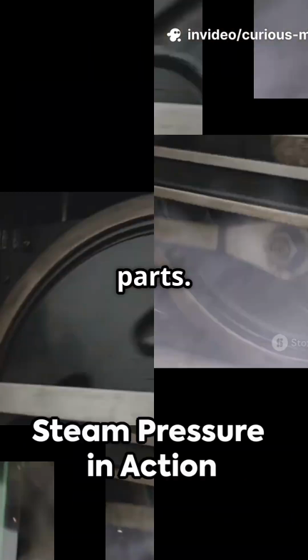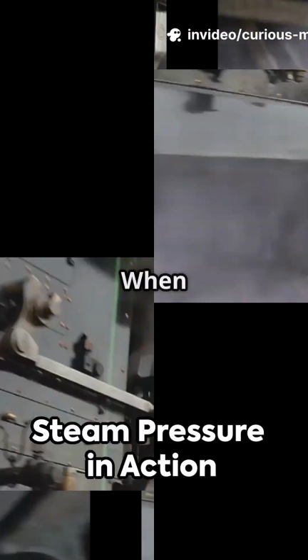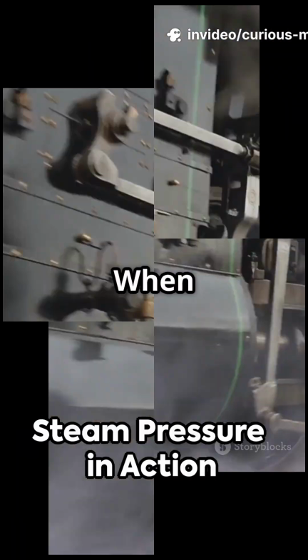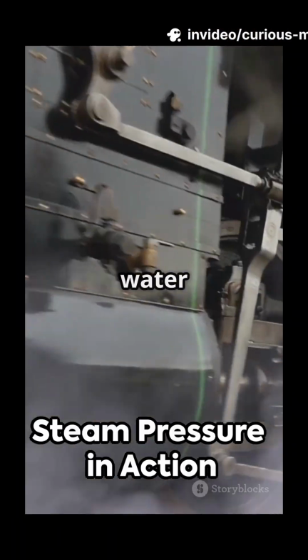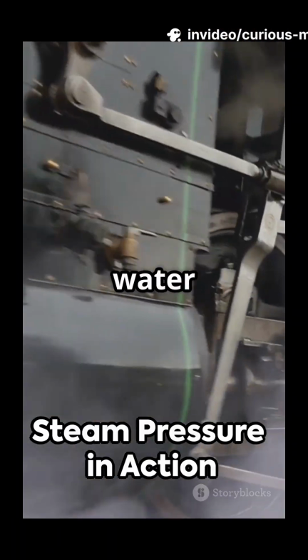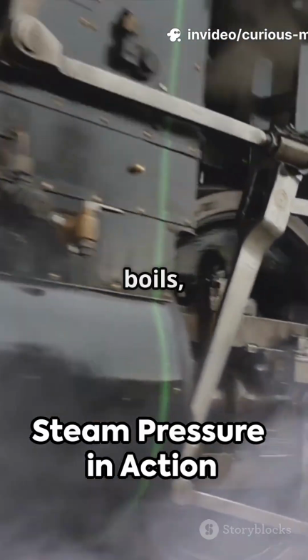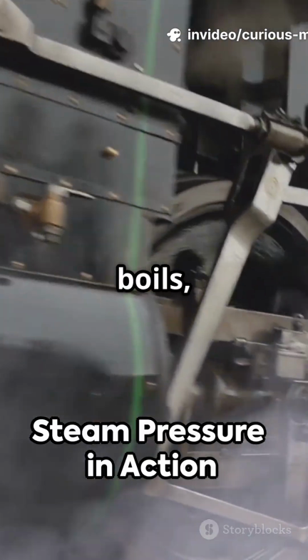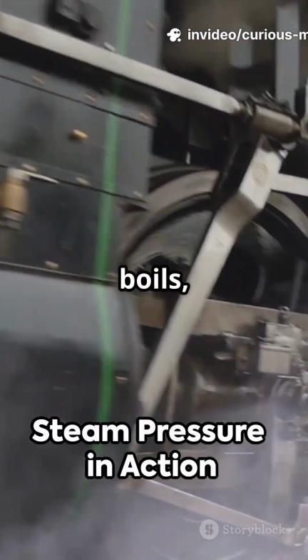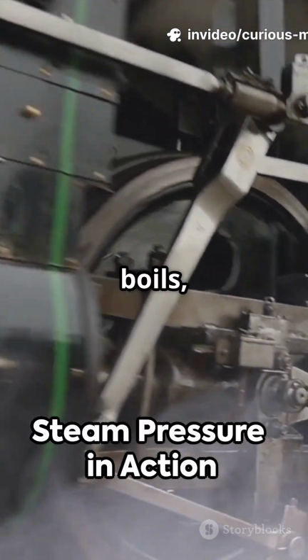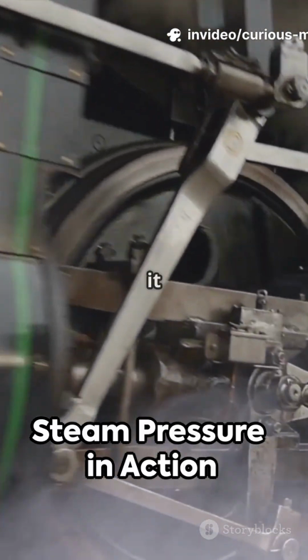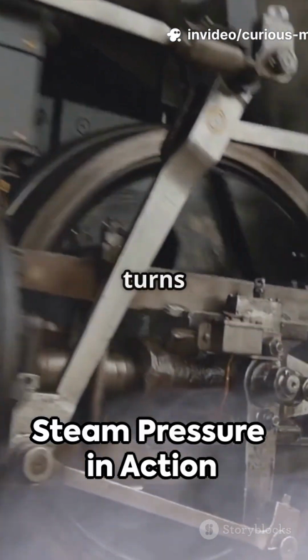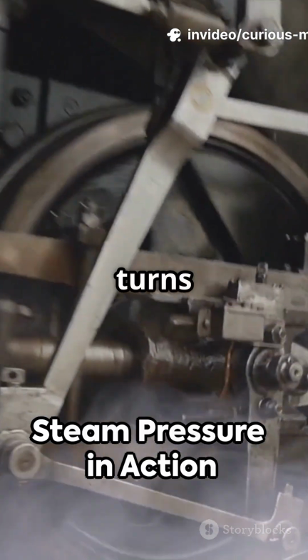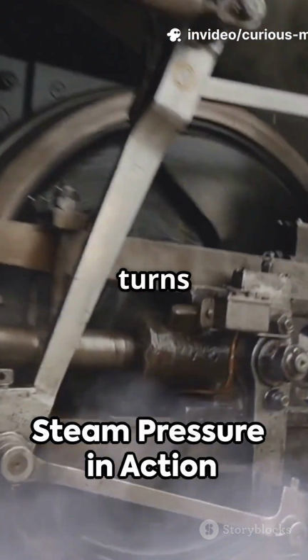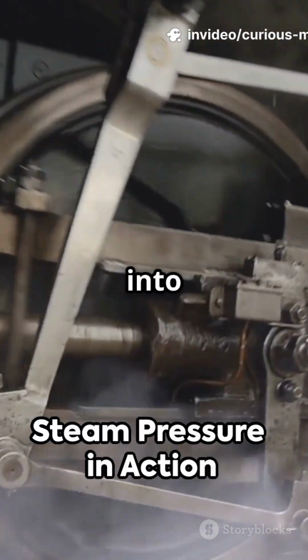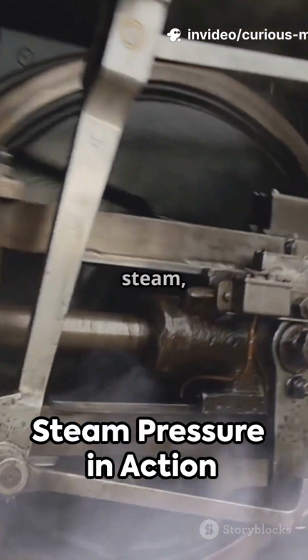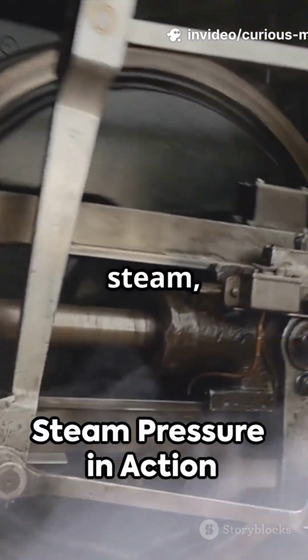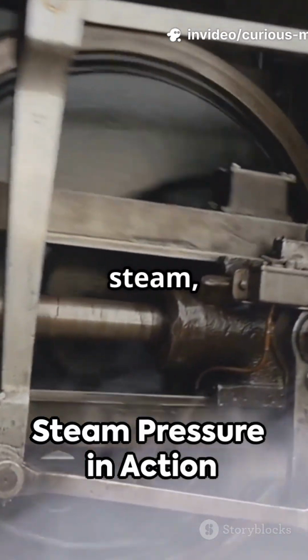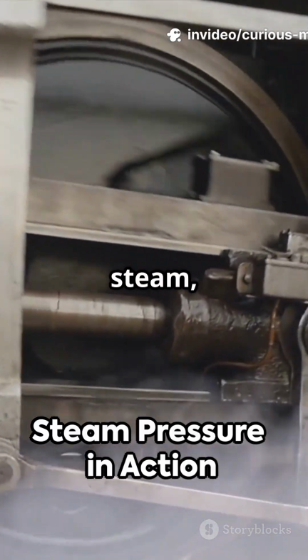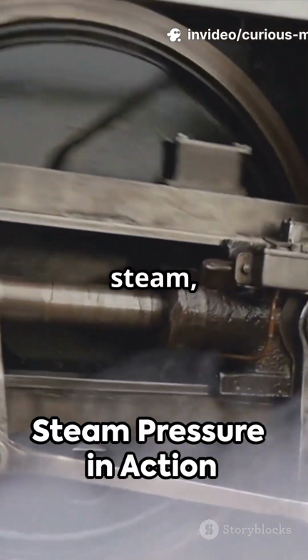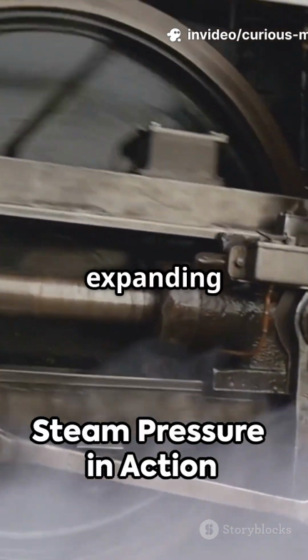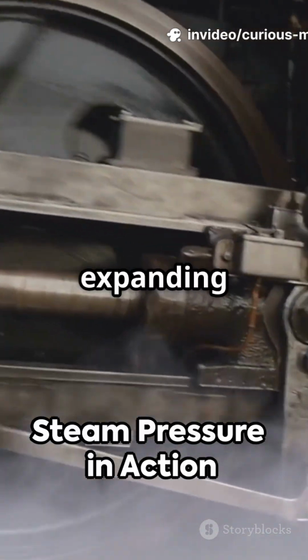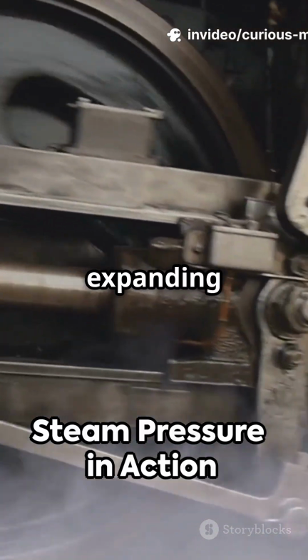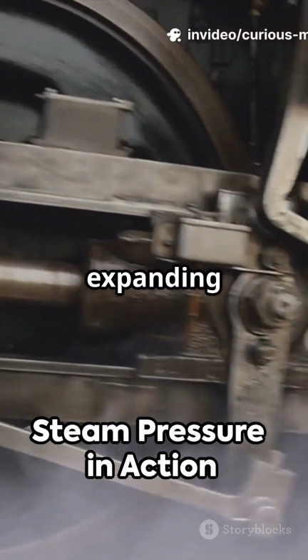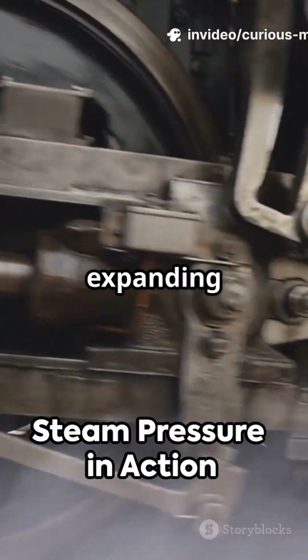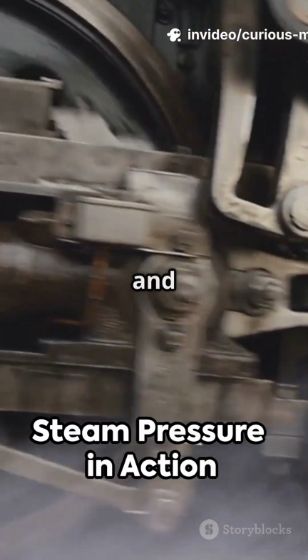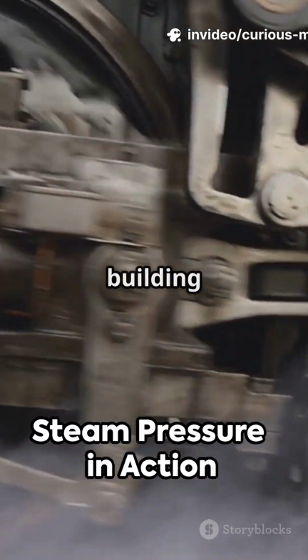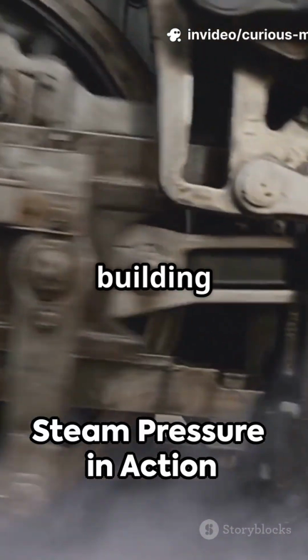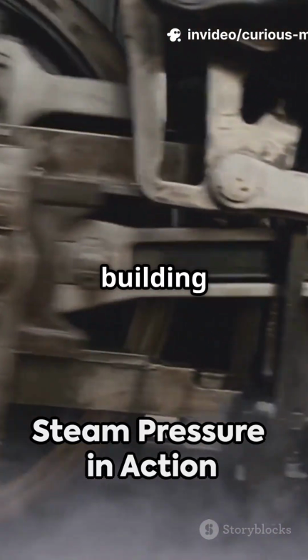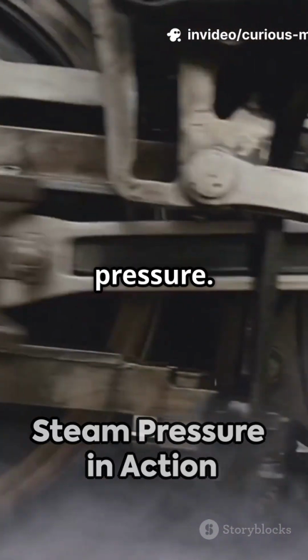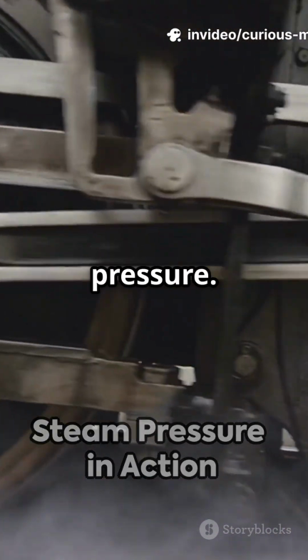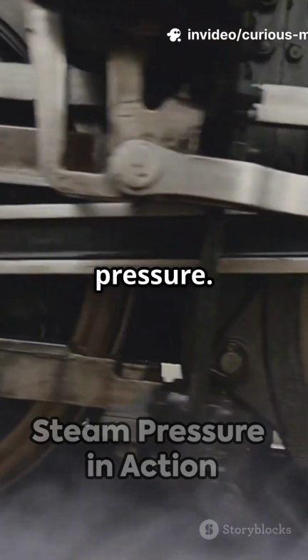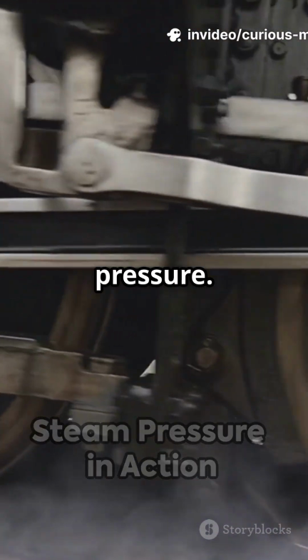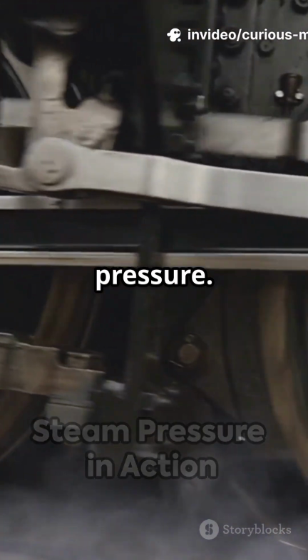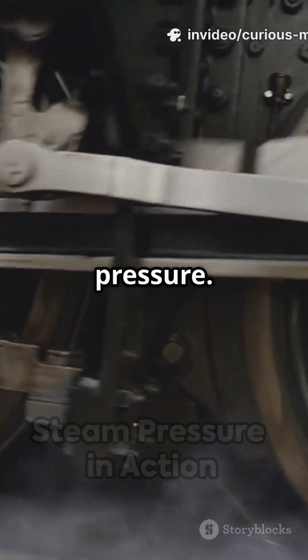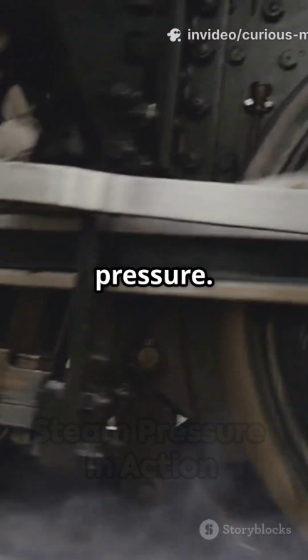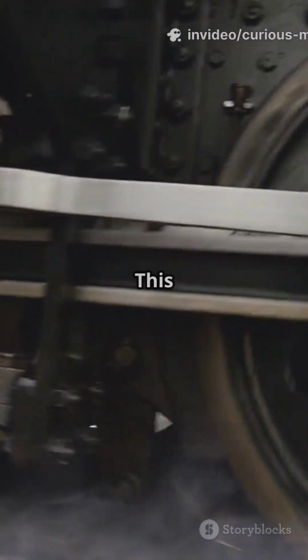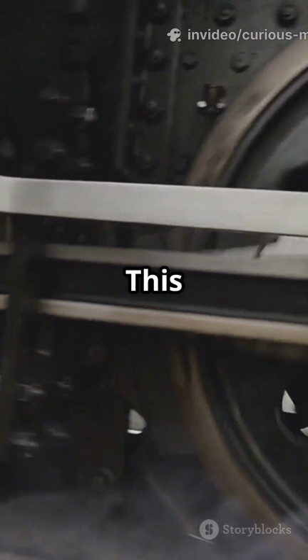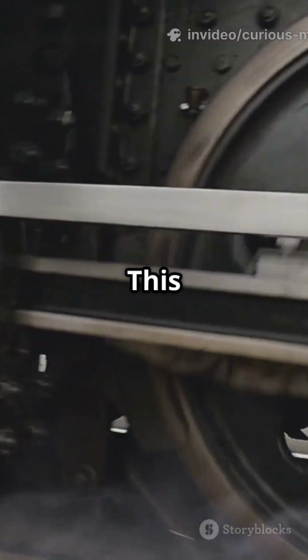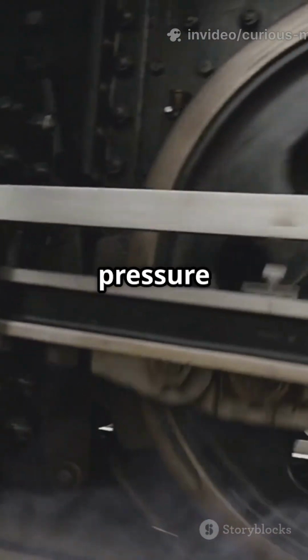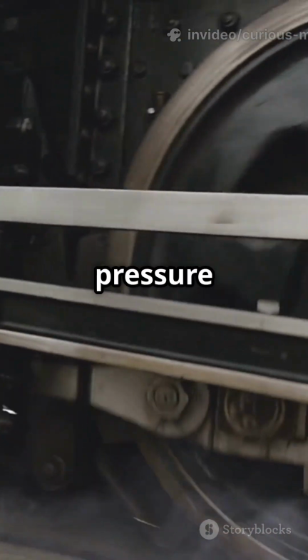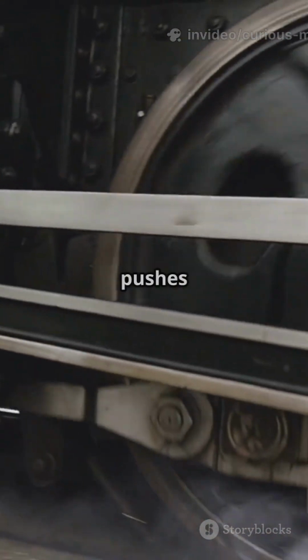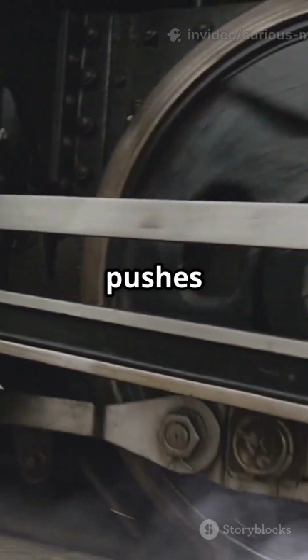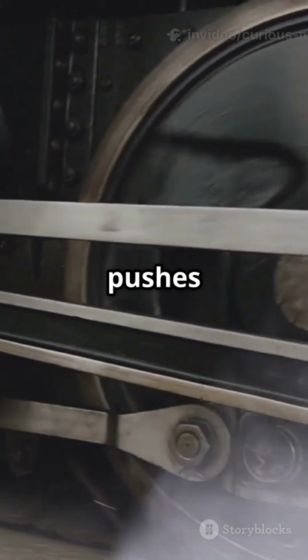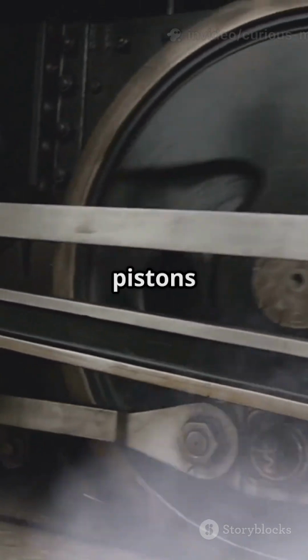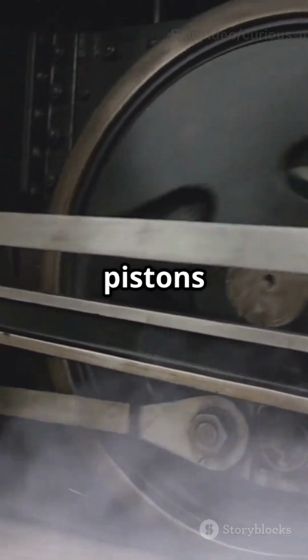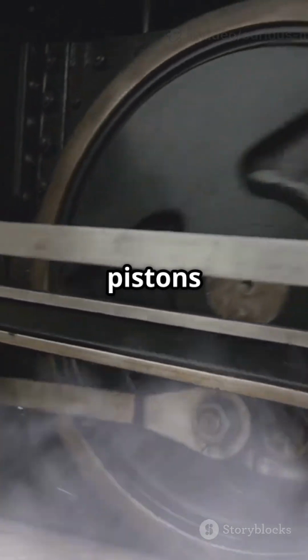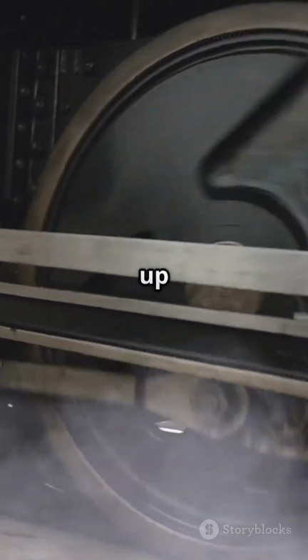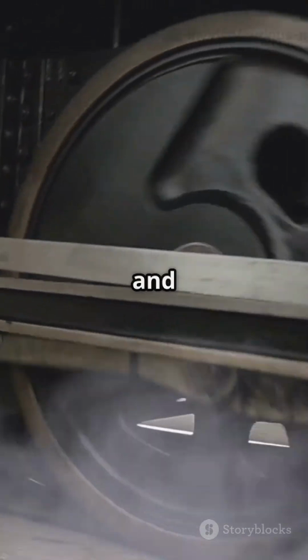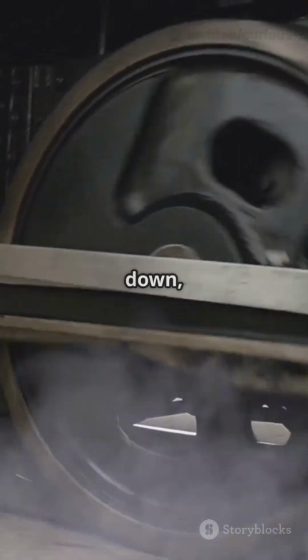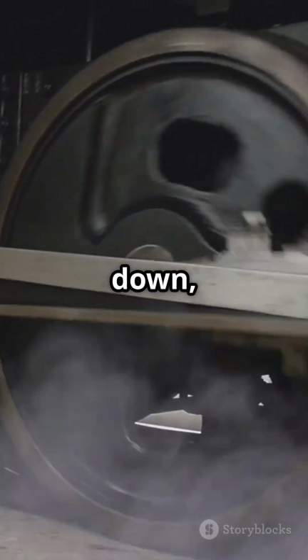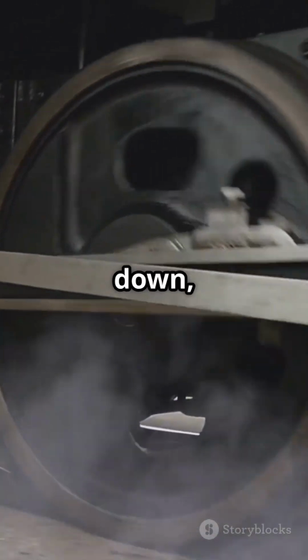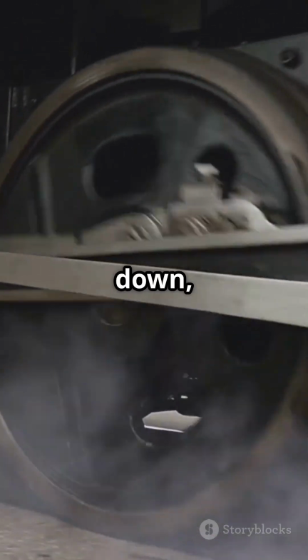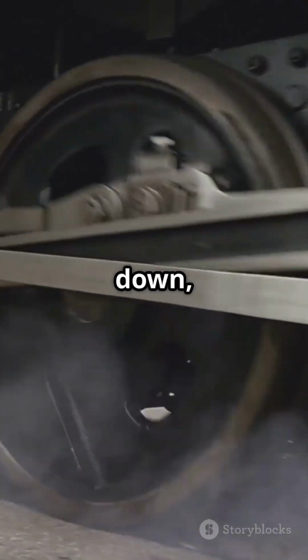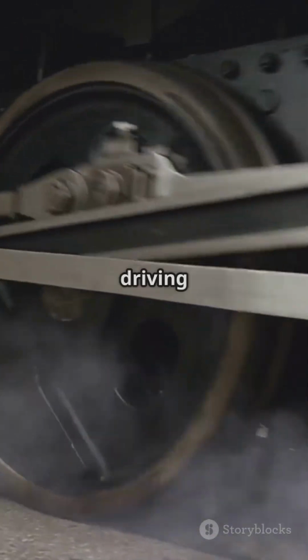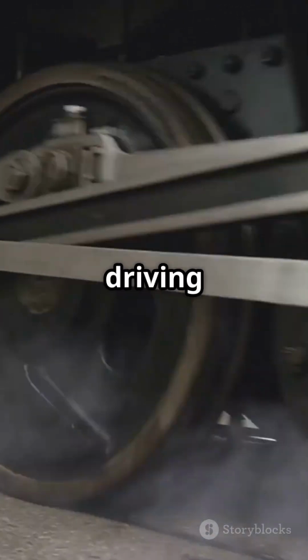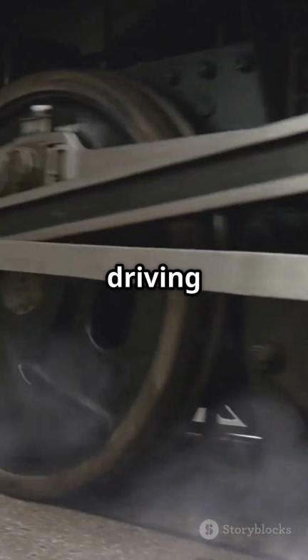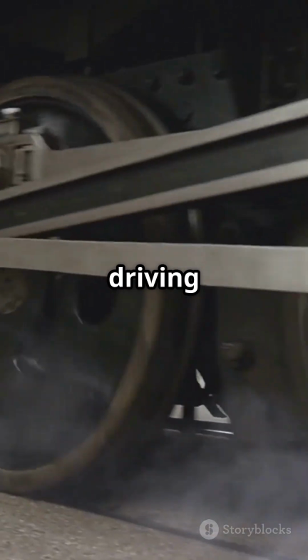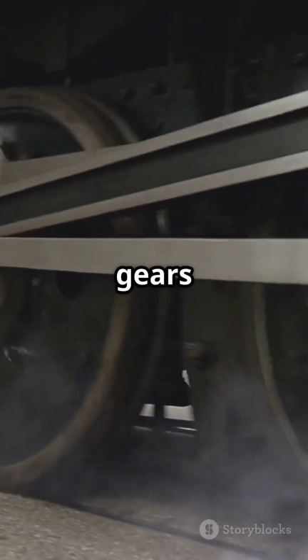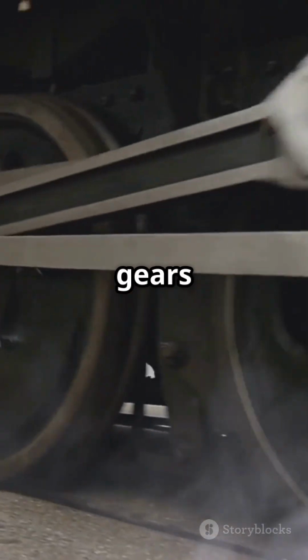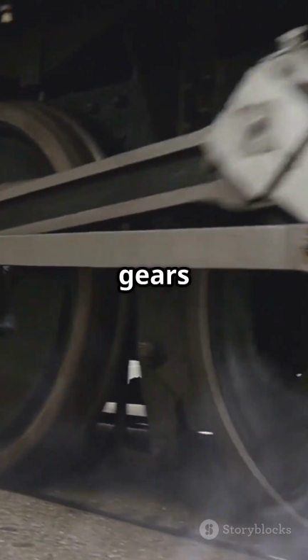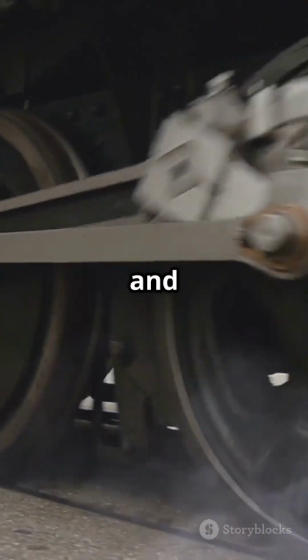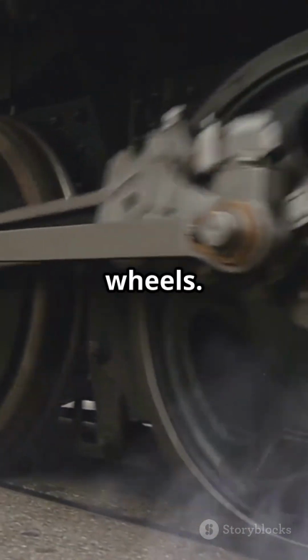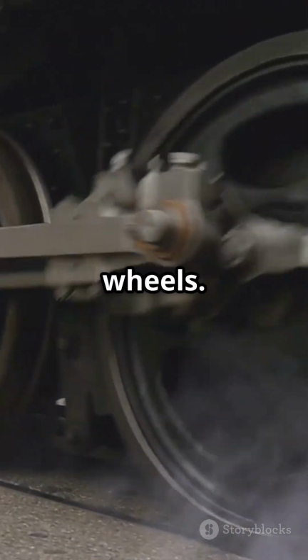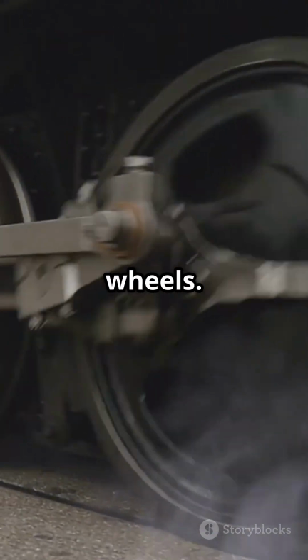When water boils, it turns into steam, expanding and building pressure. This pressure pushes pistons up and down, driving gears and wheels.